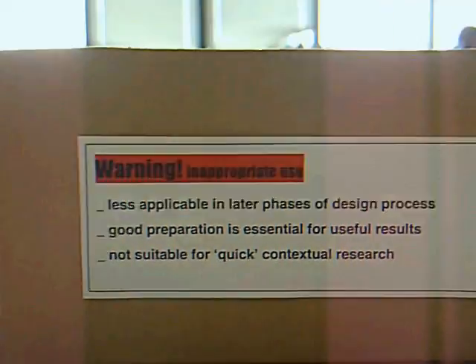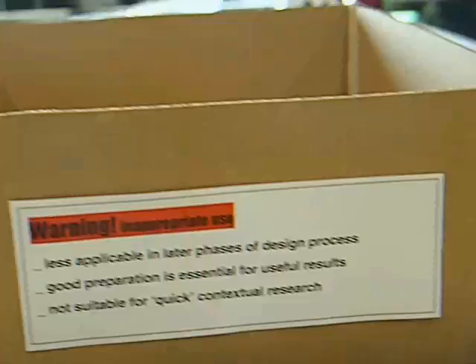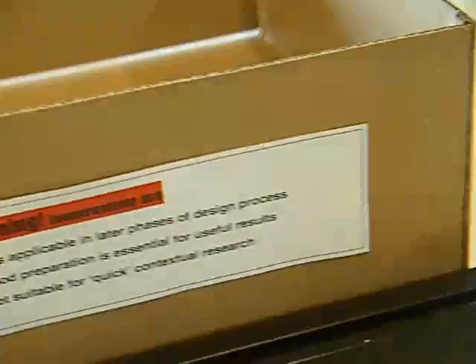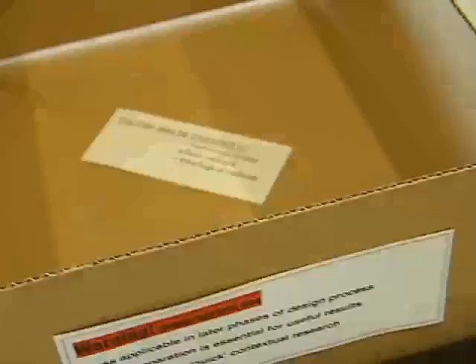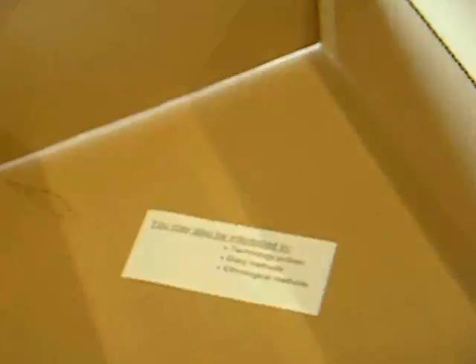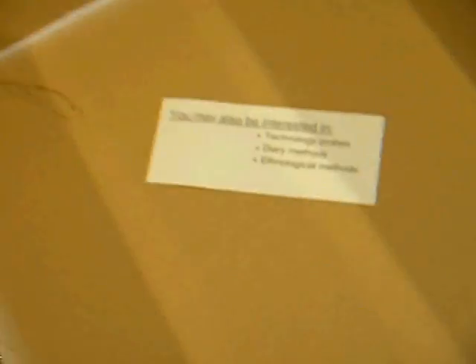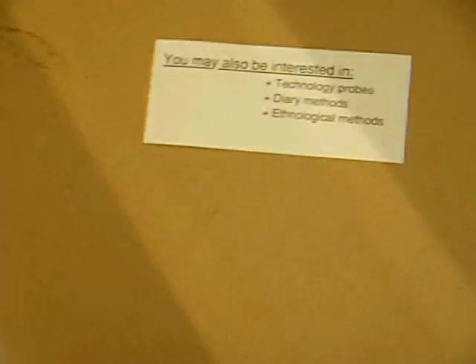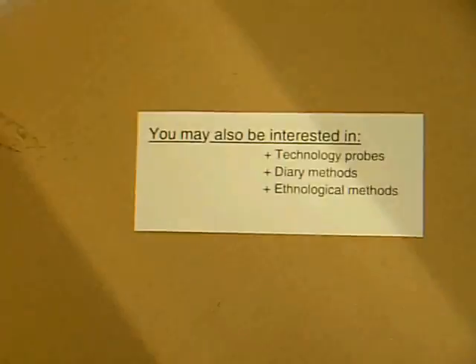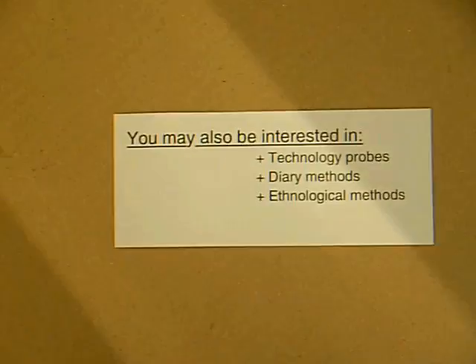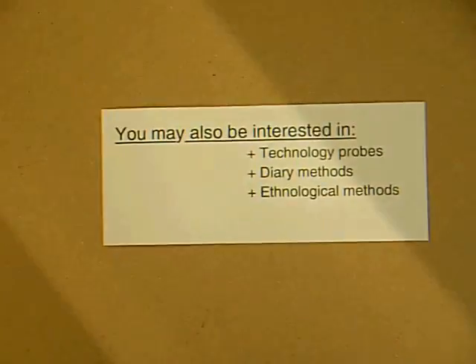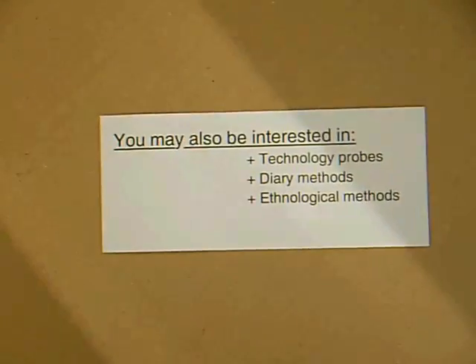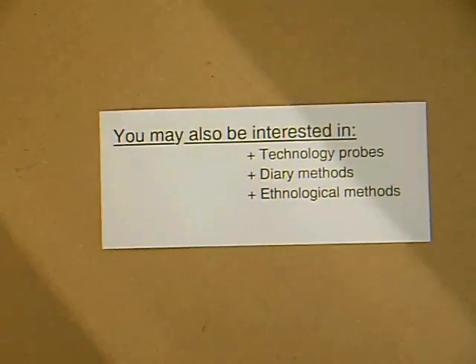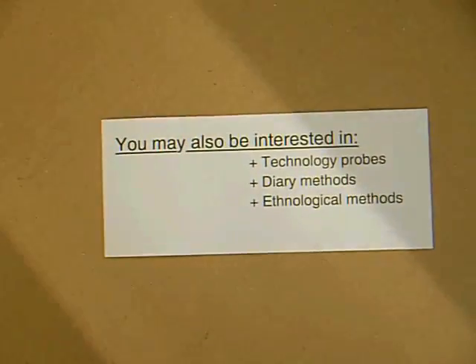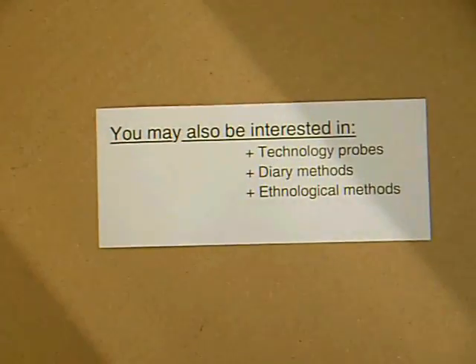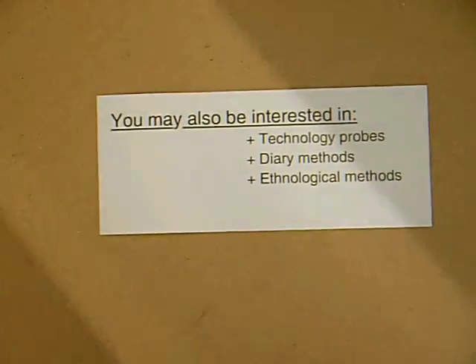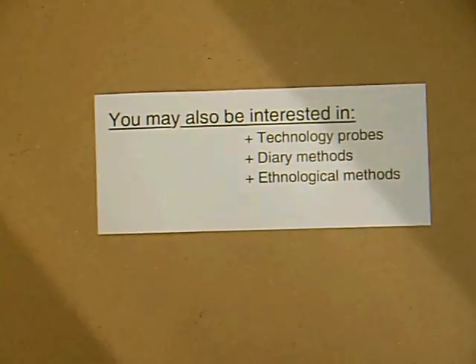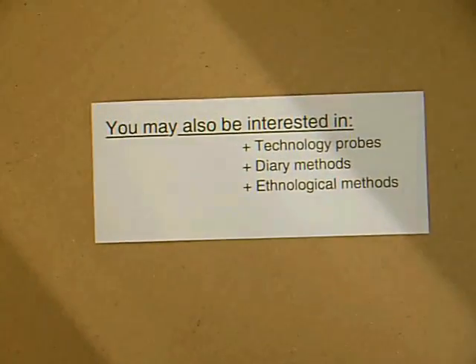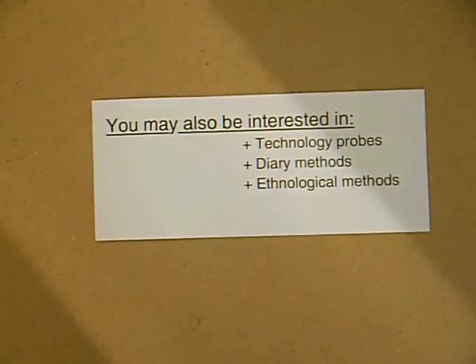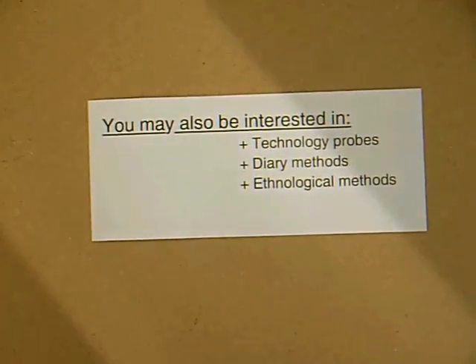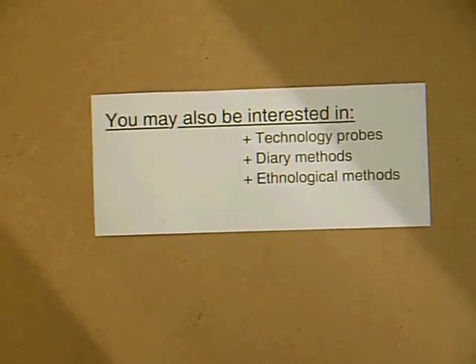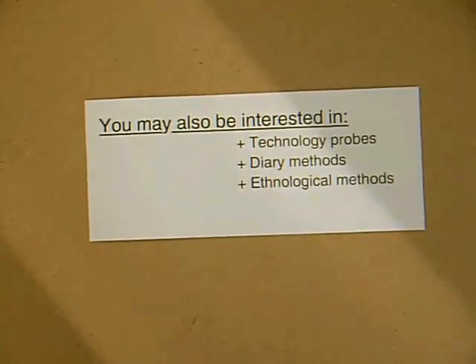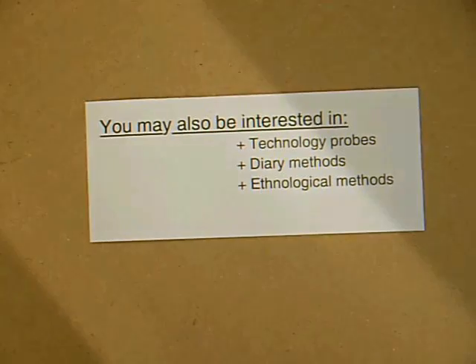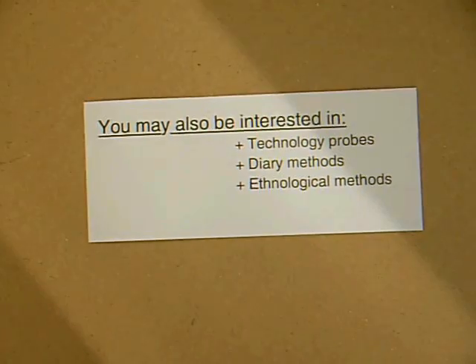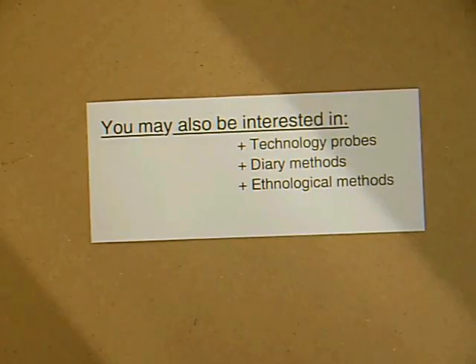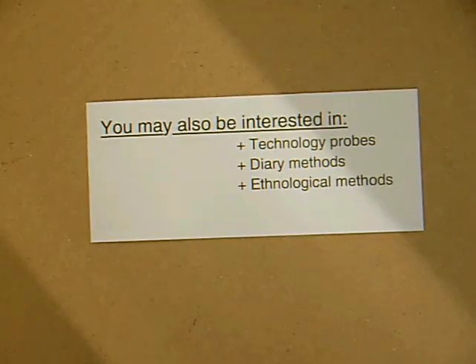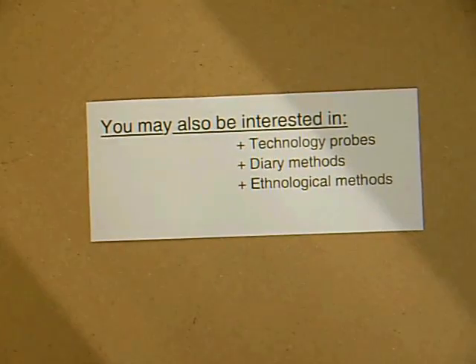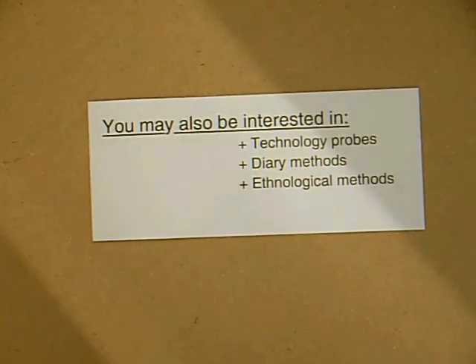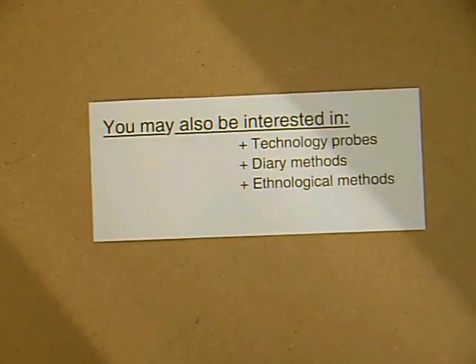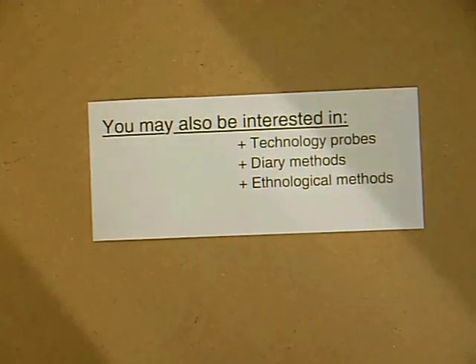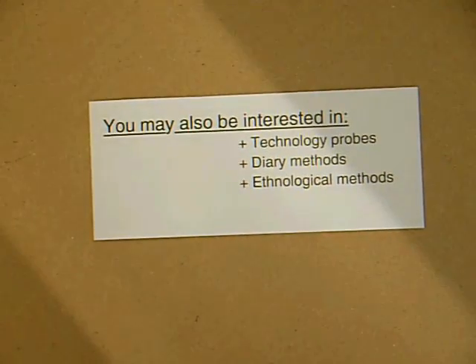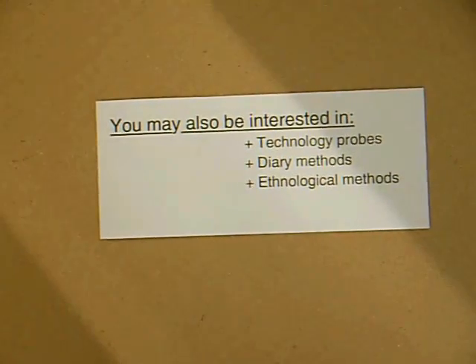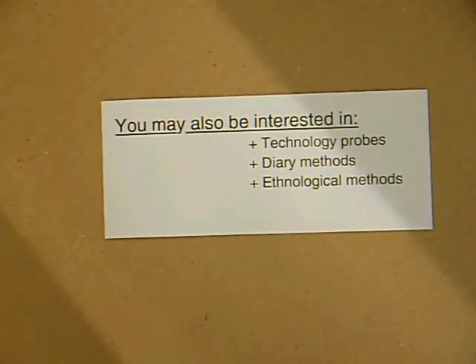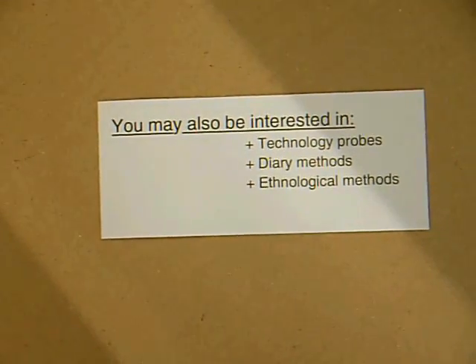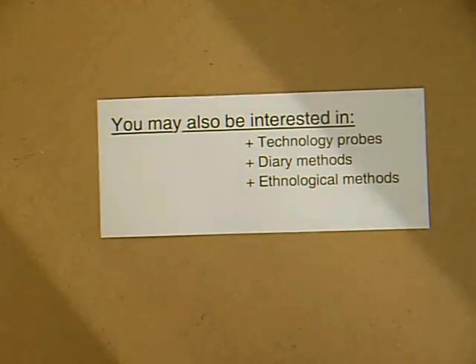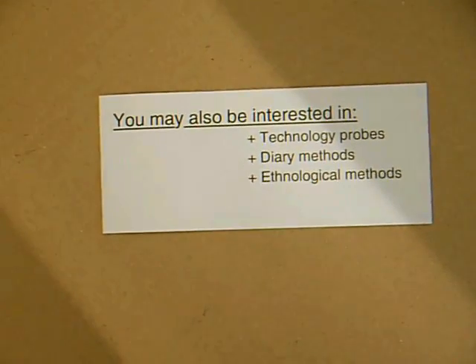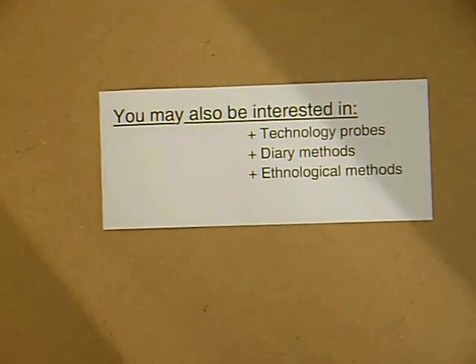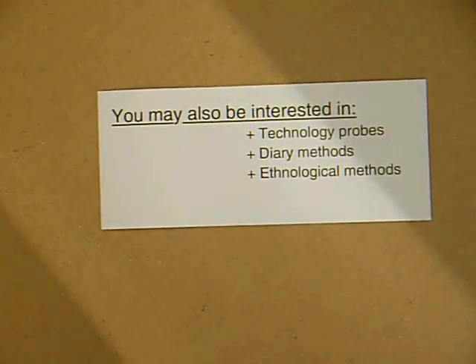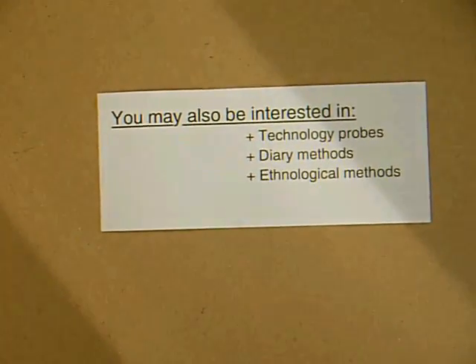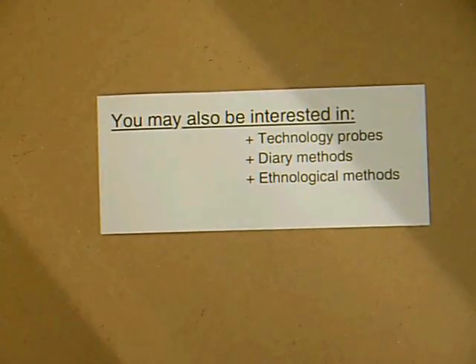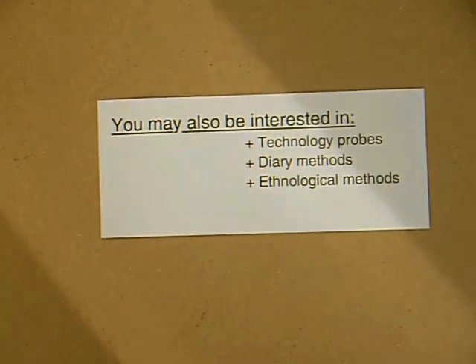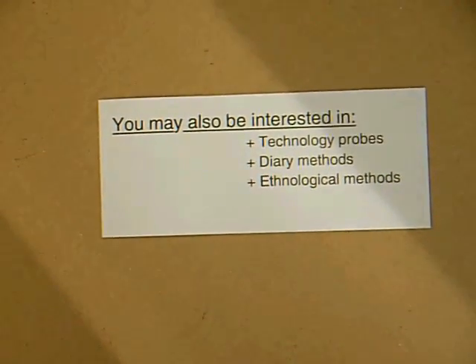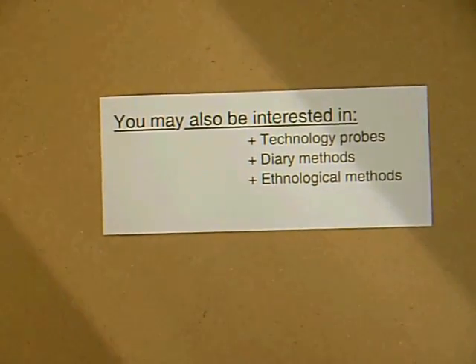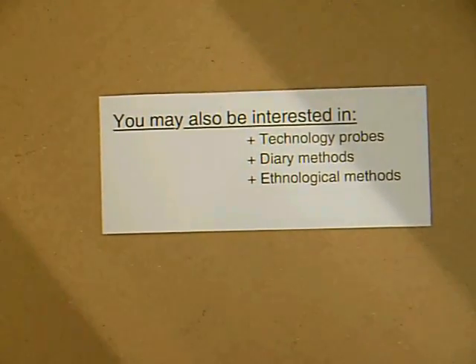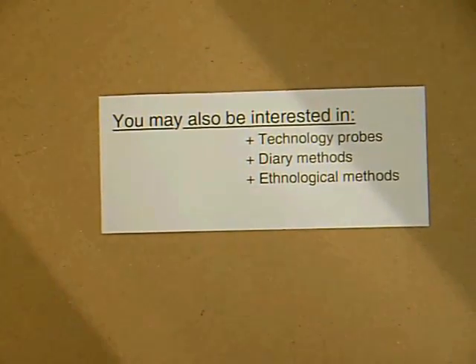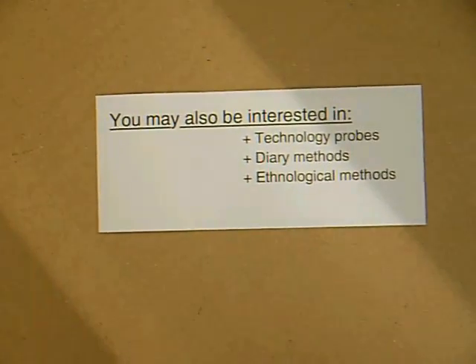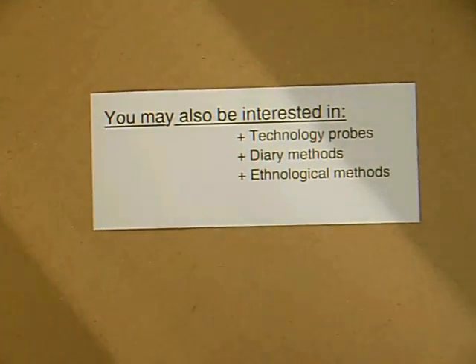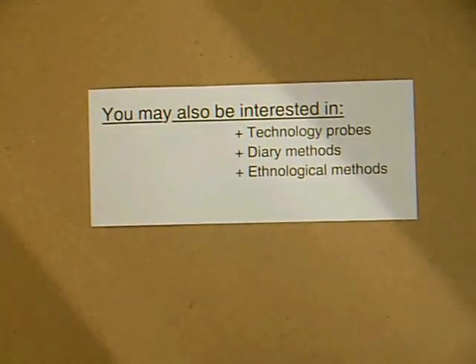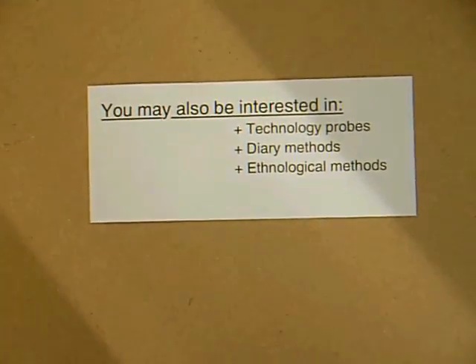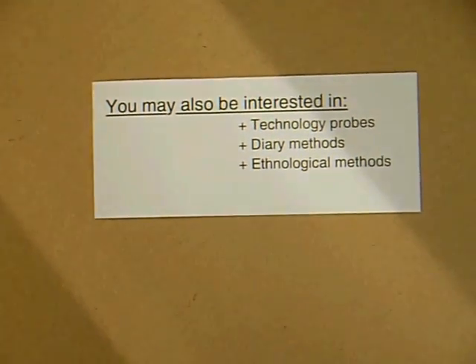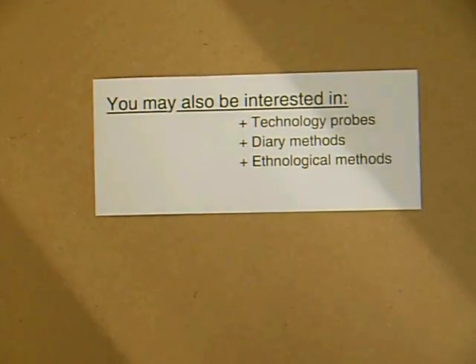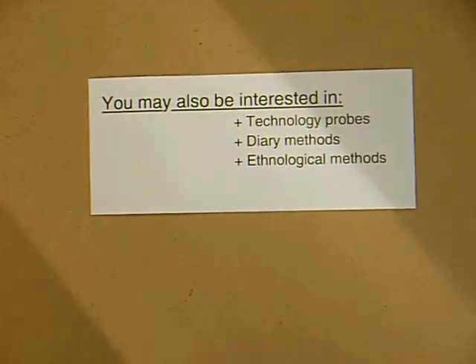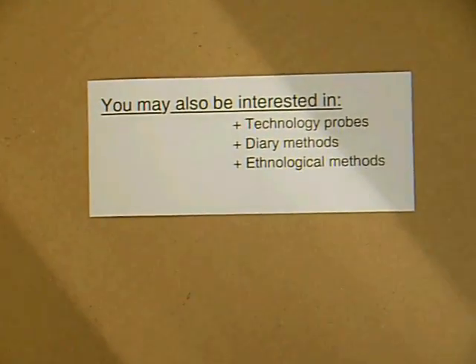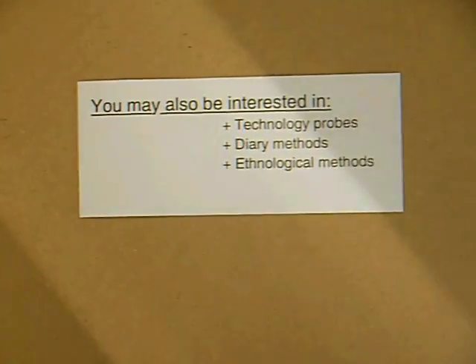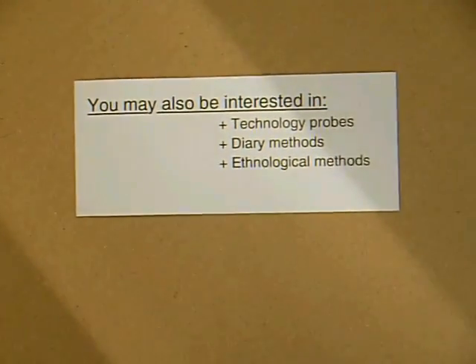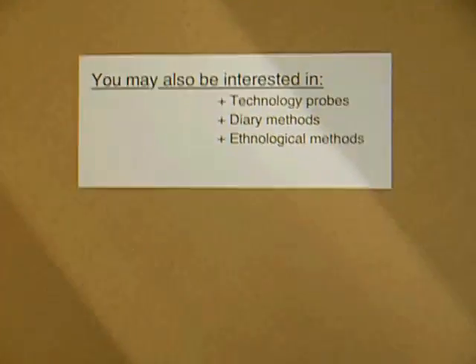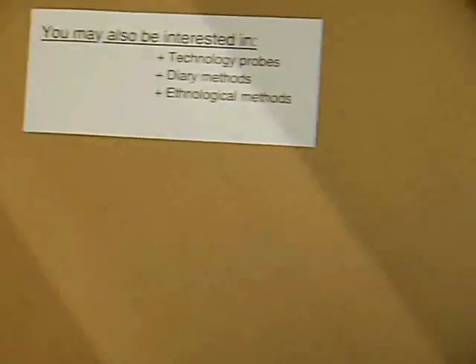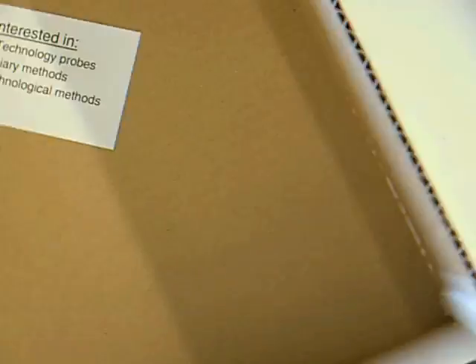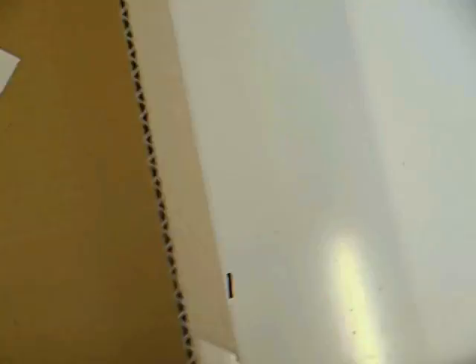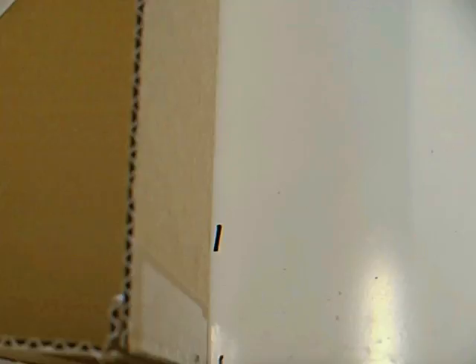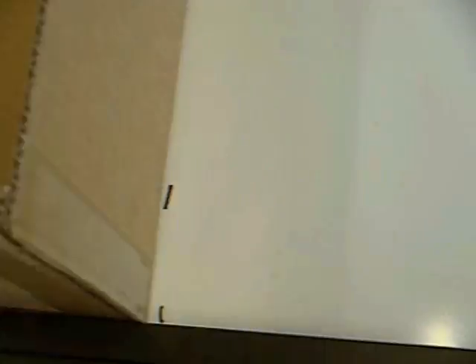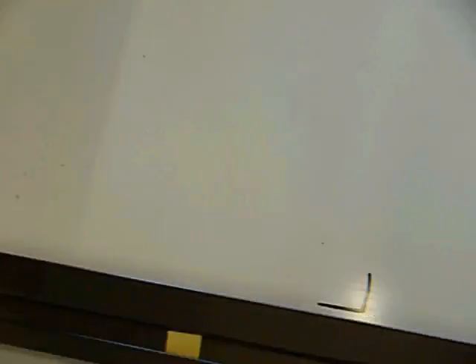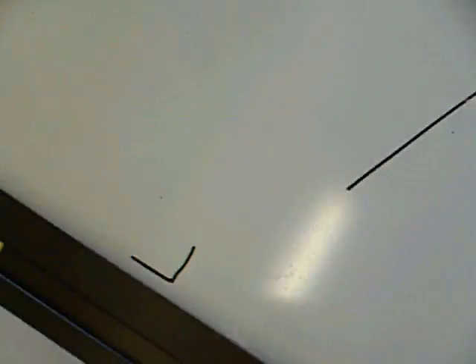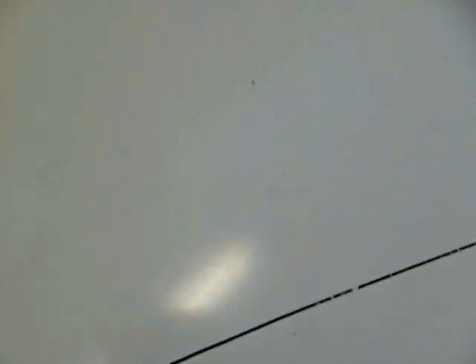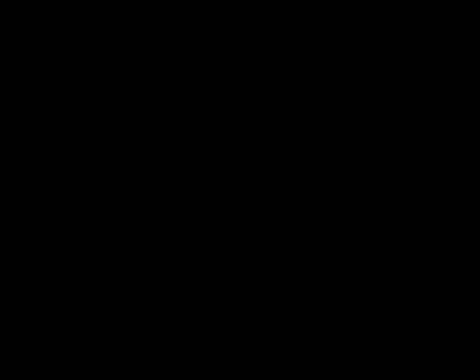When considering to use cultural probes, you might also be interested in technology probes, diary methods and ethnological methods.